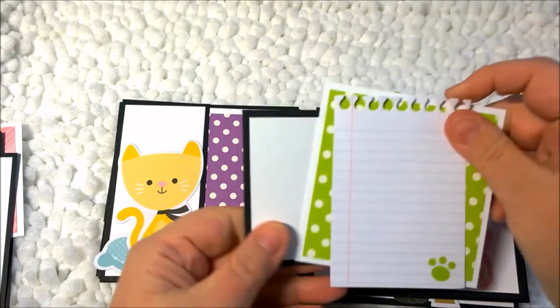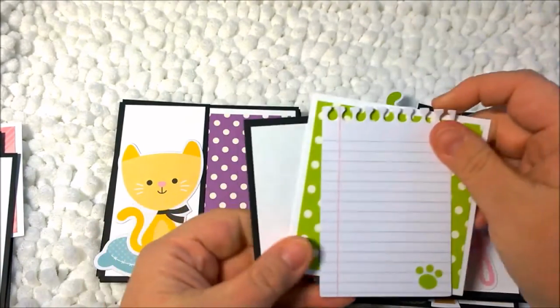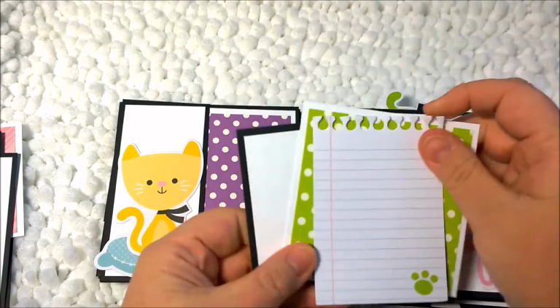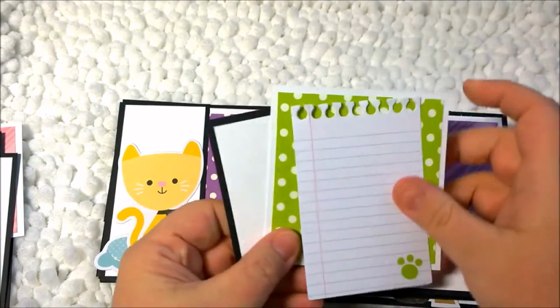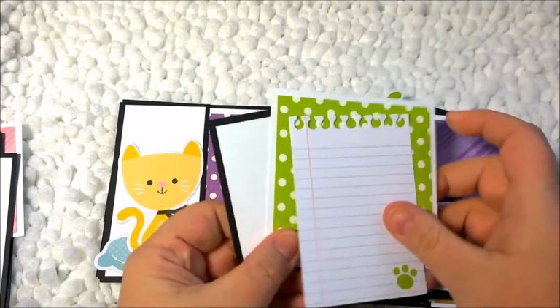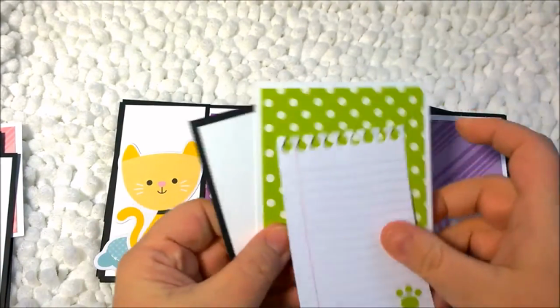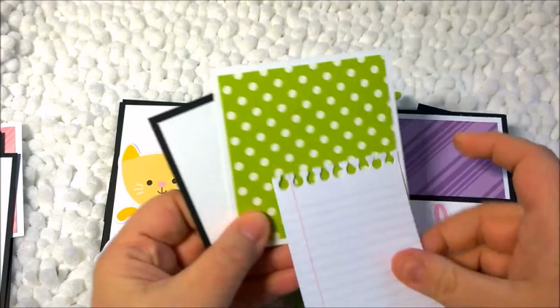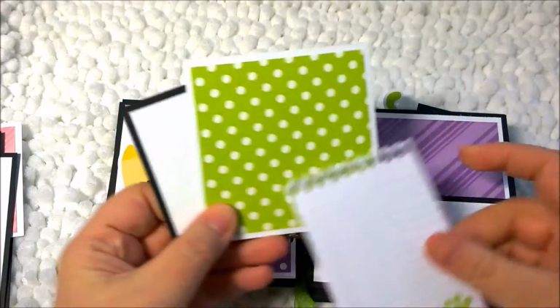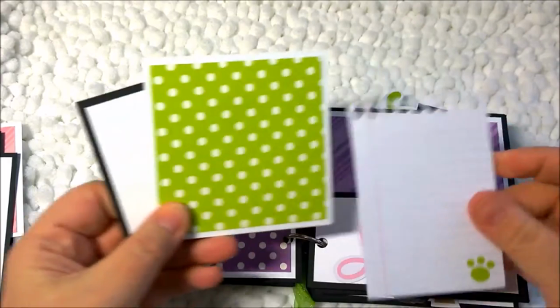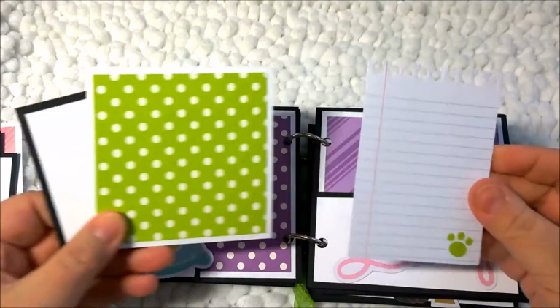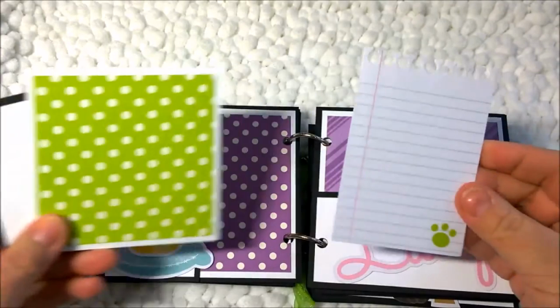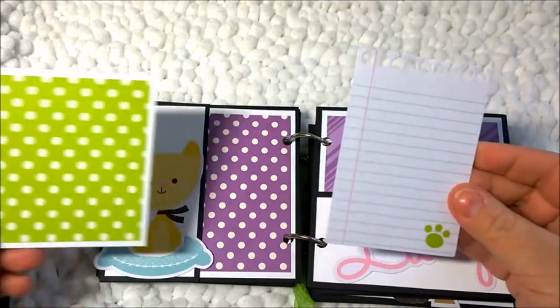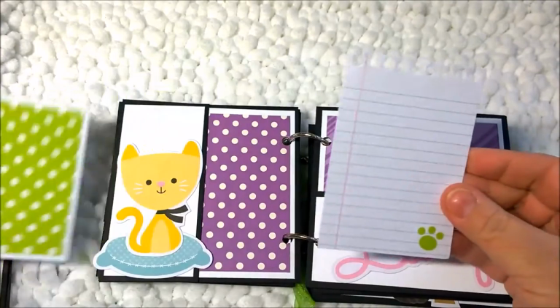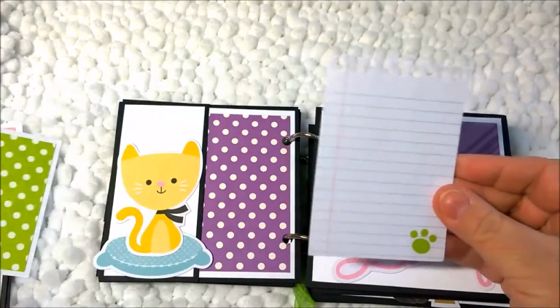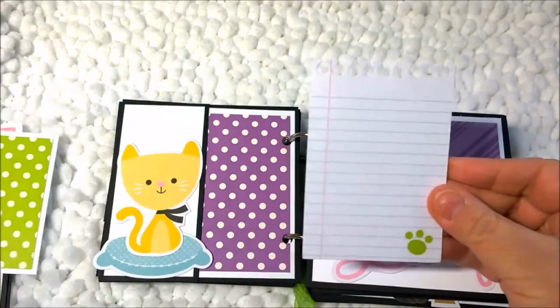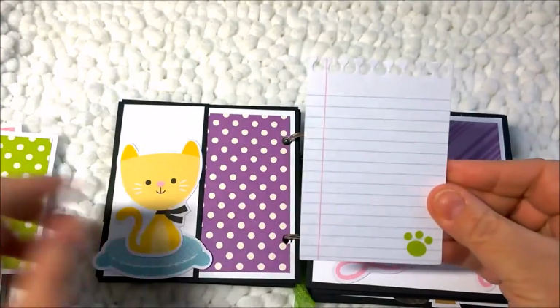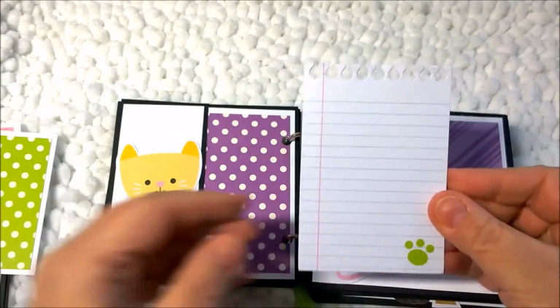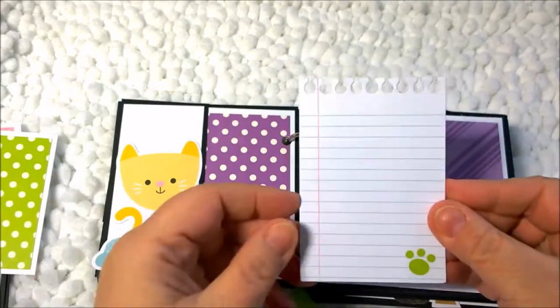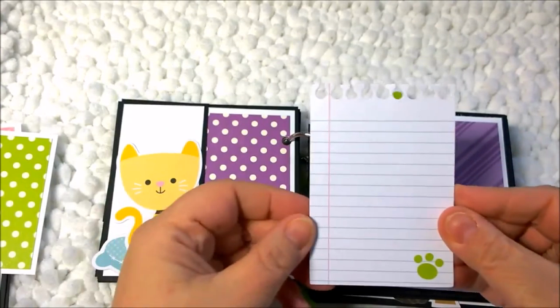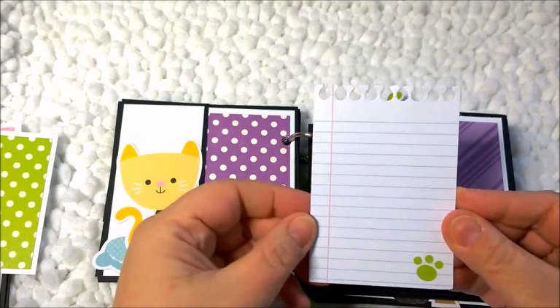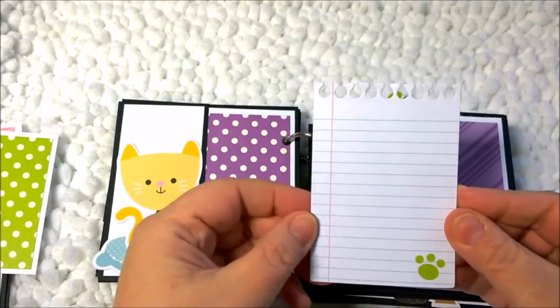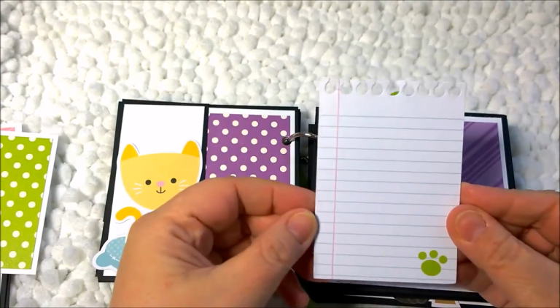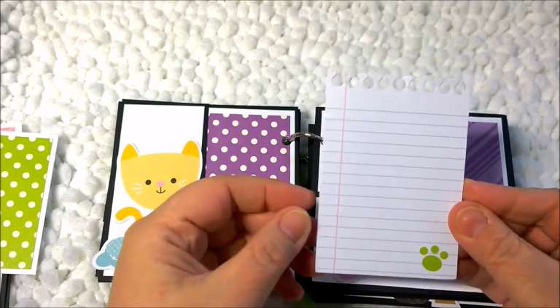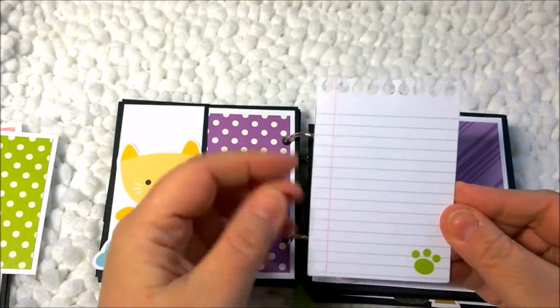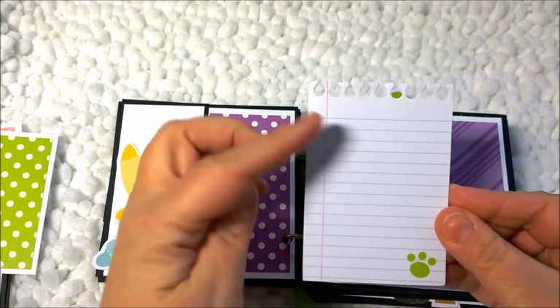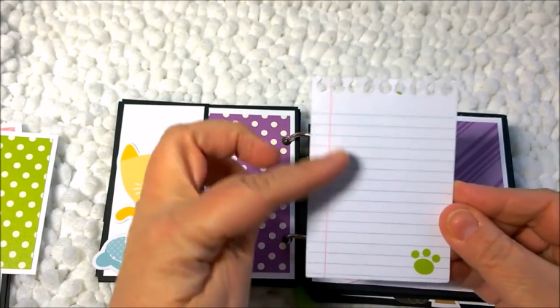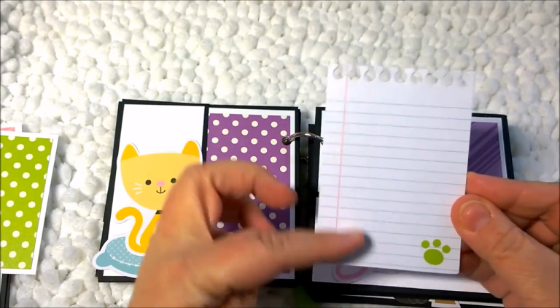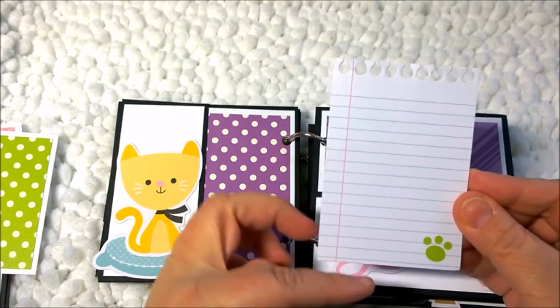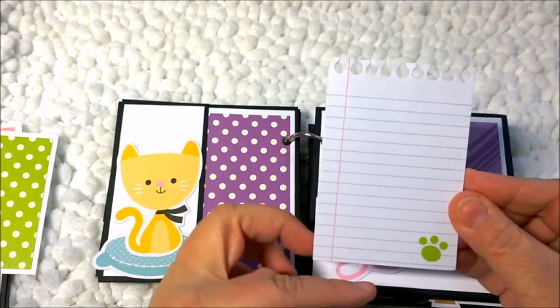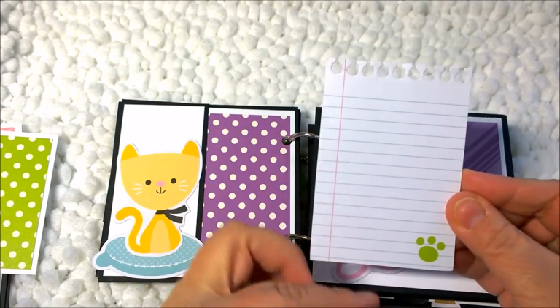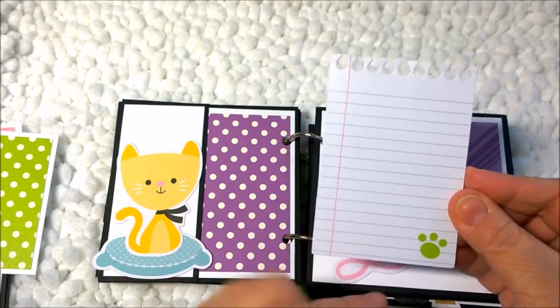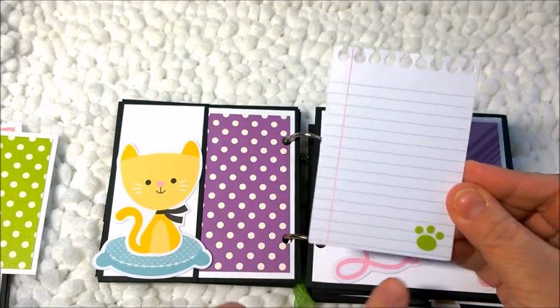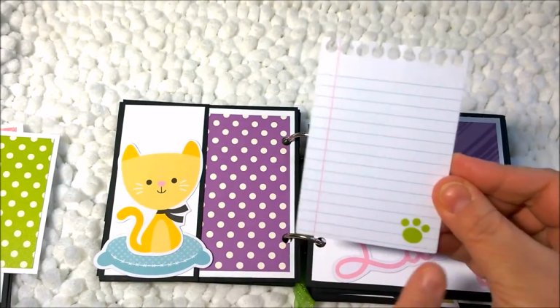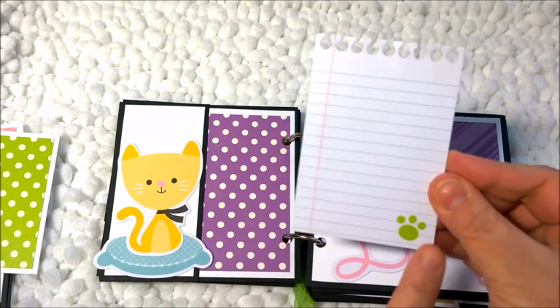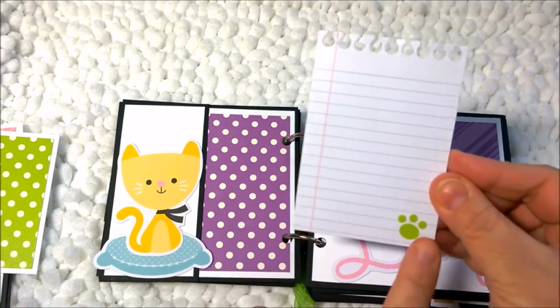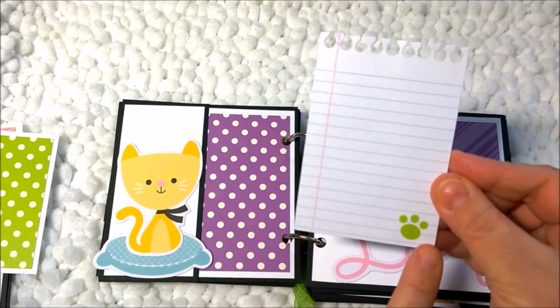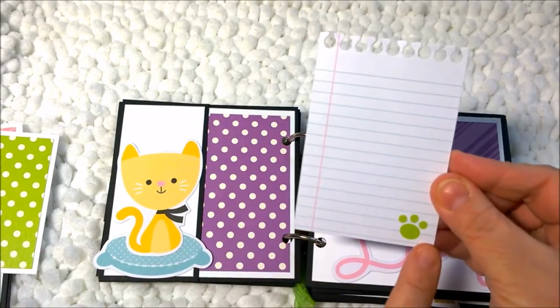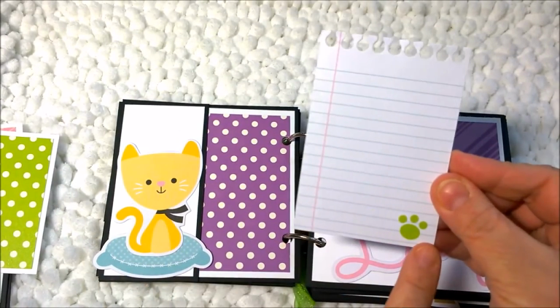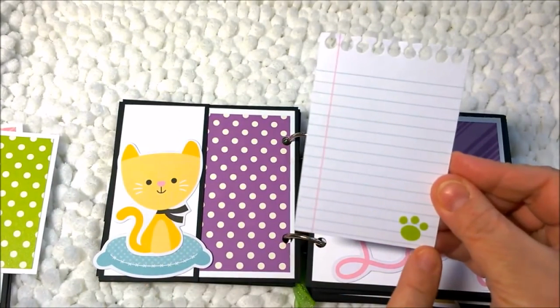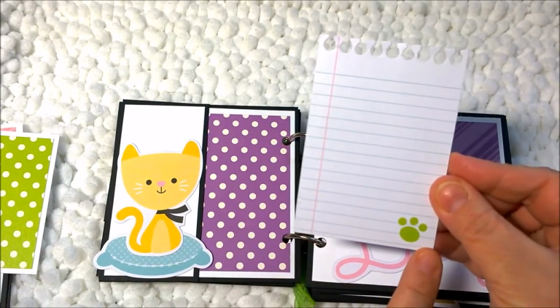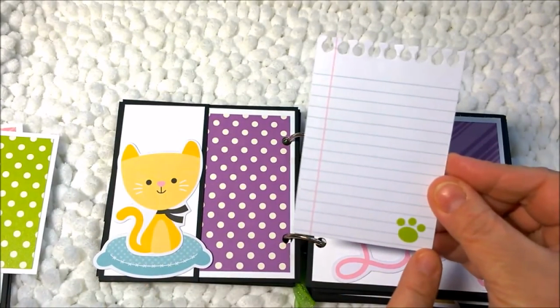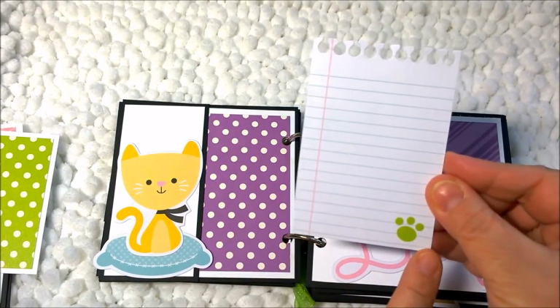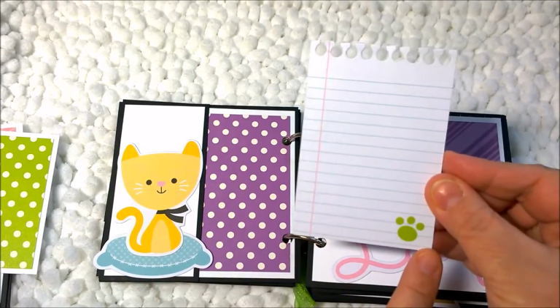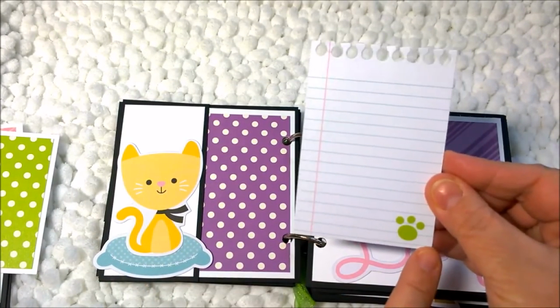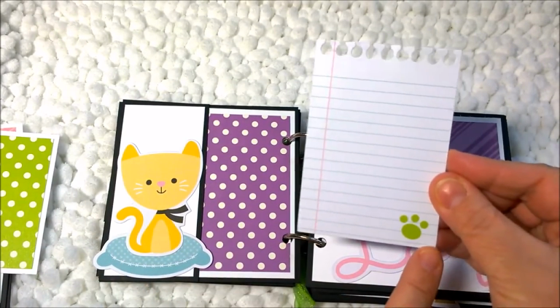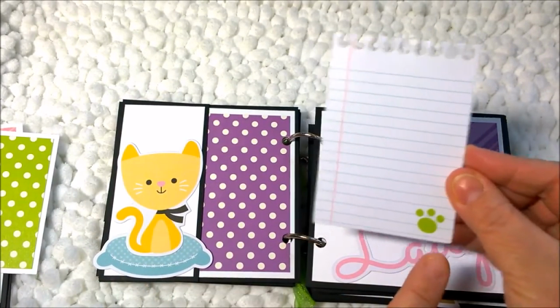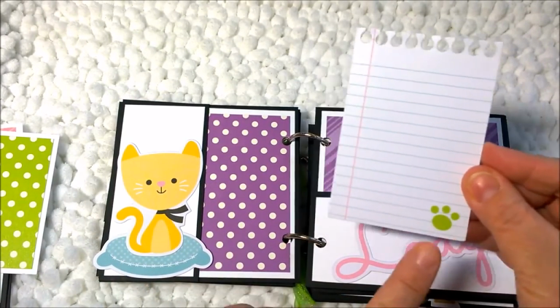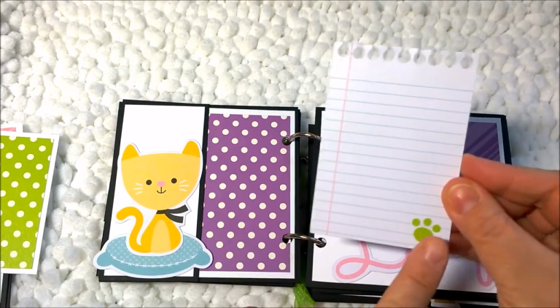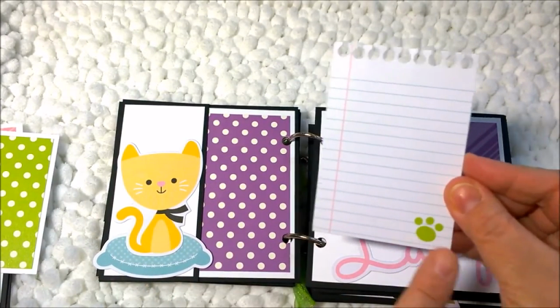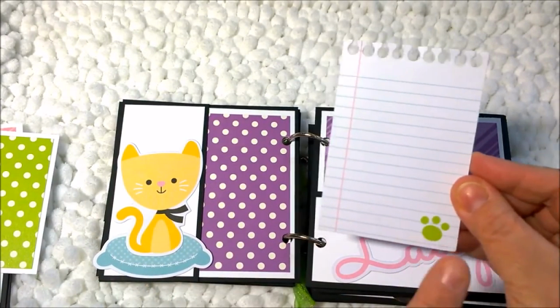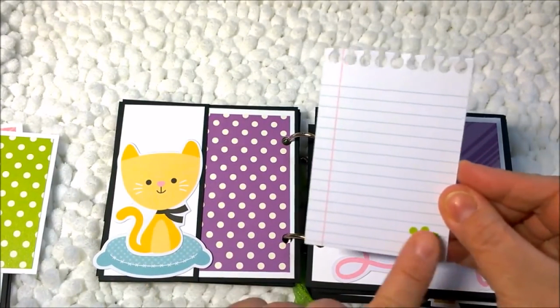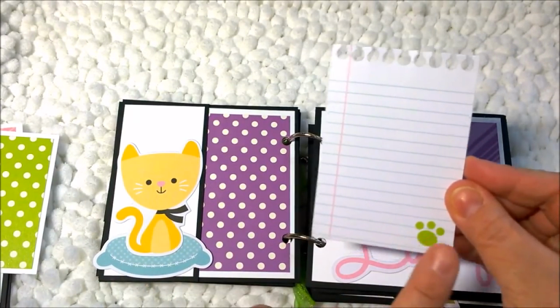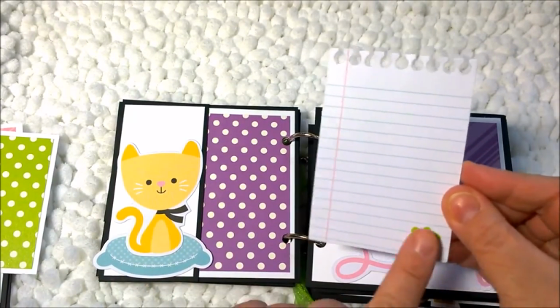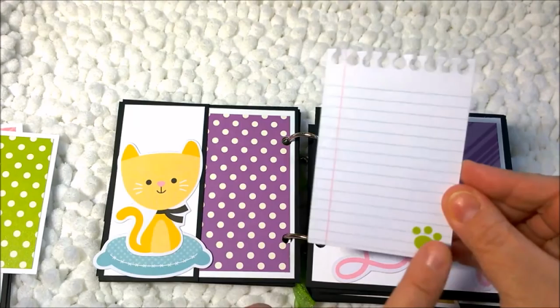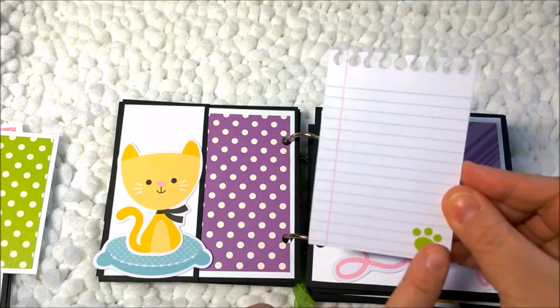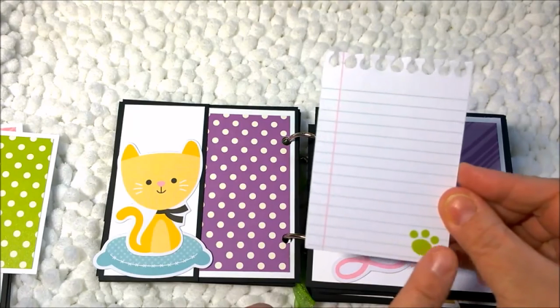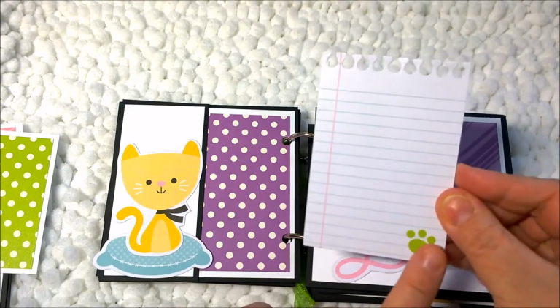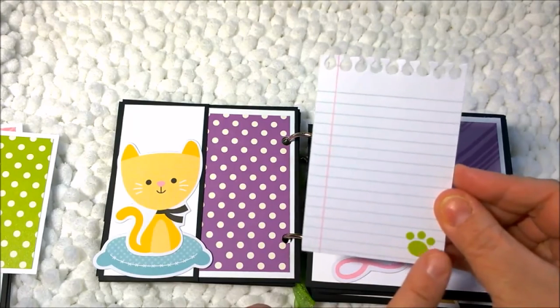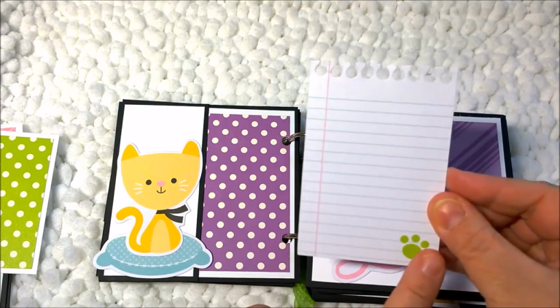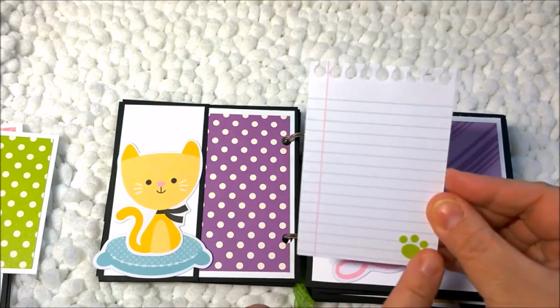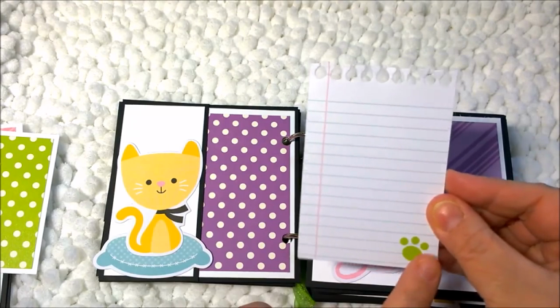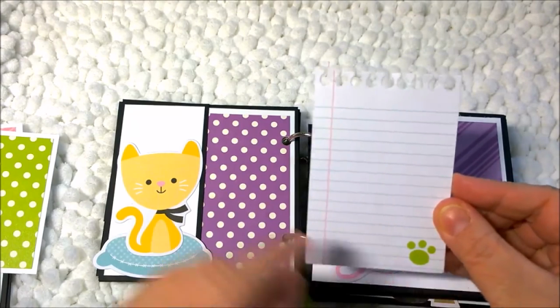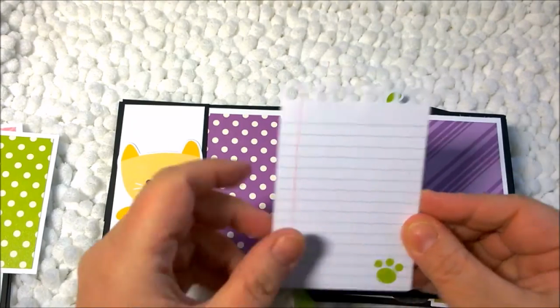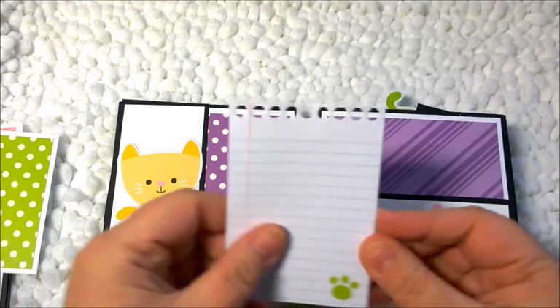The next page is on purple with more photo mats, and I have a journaling card here that looks like little notebook paper with a paw print on the end. I like that so much.